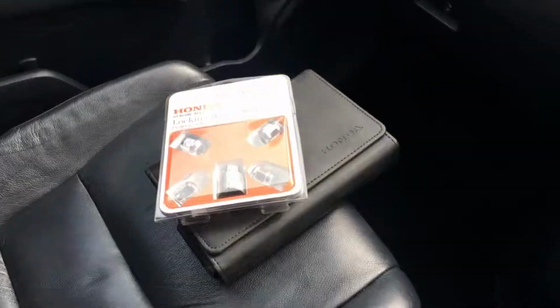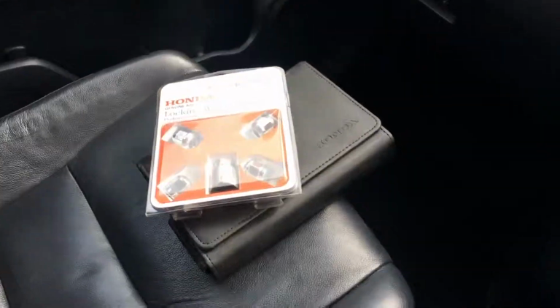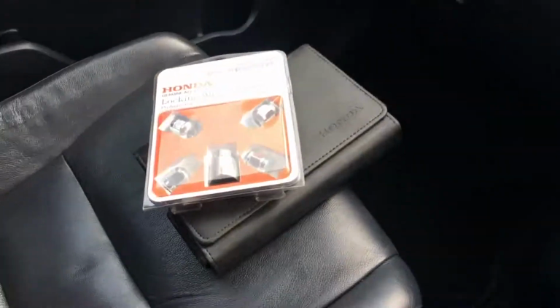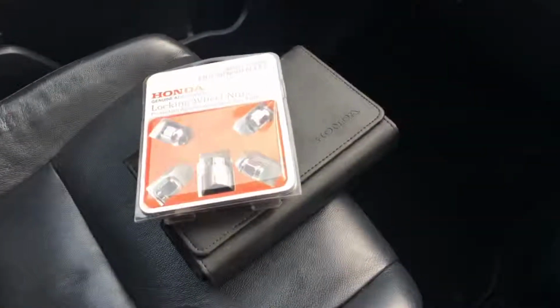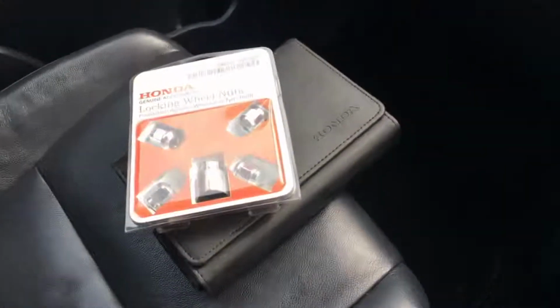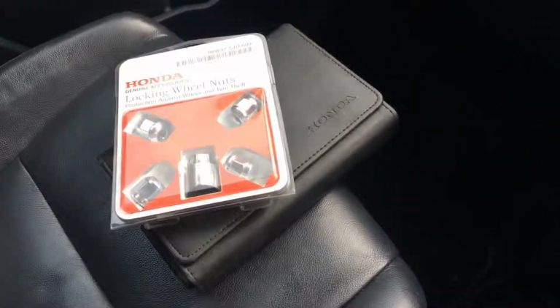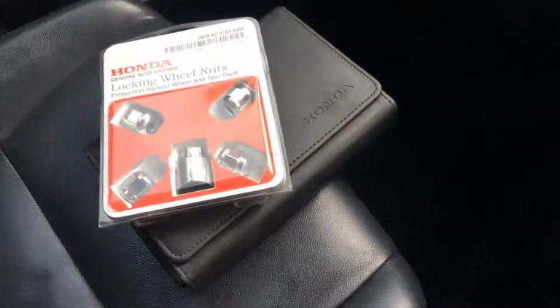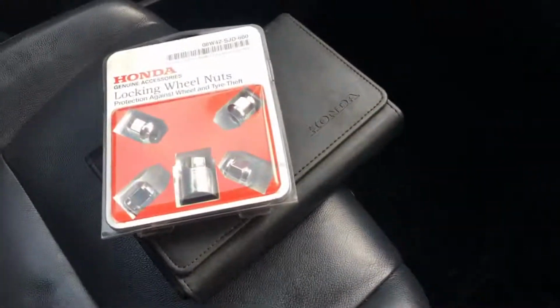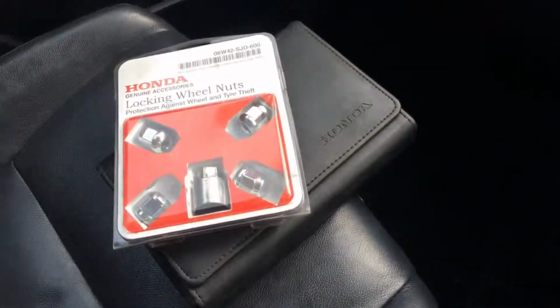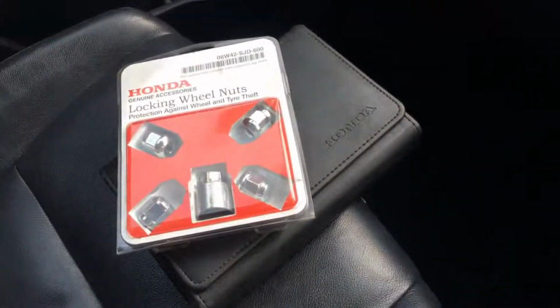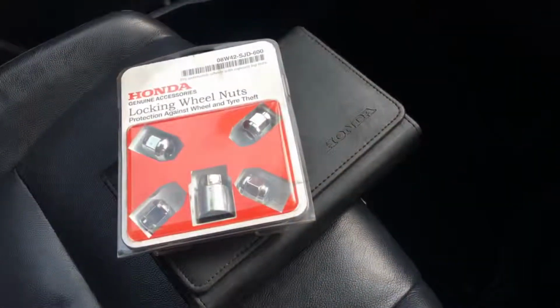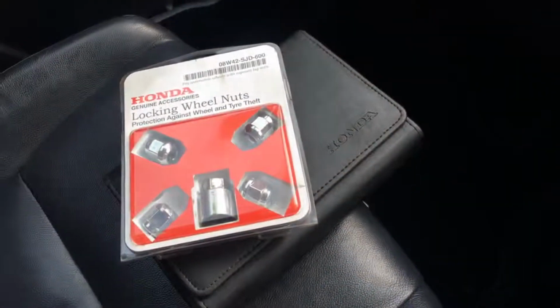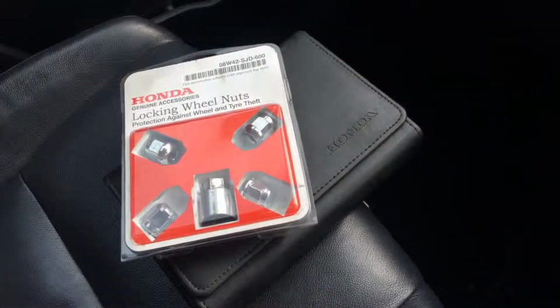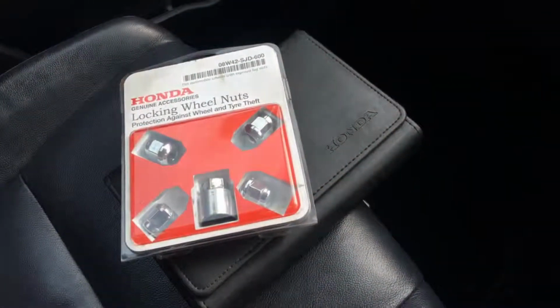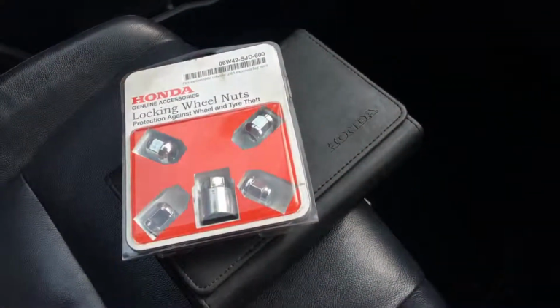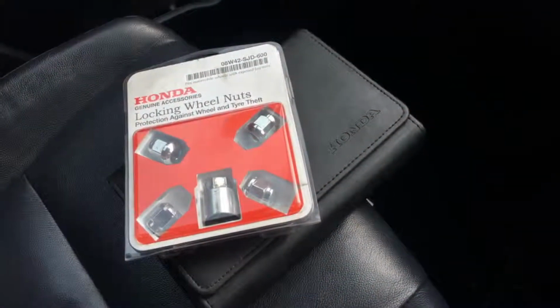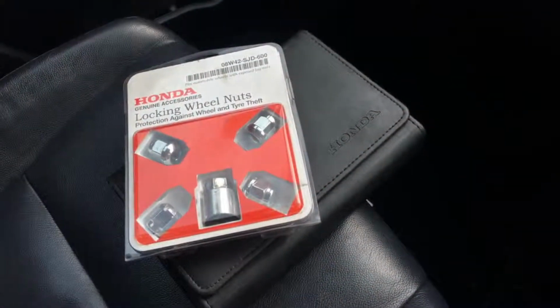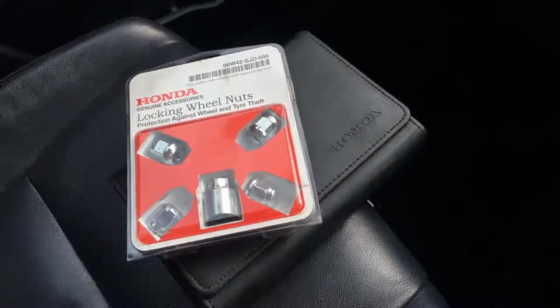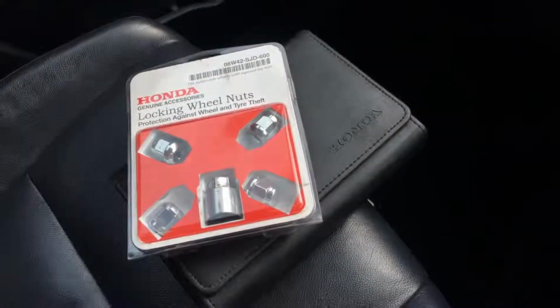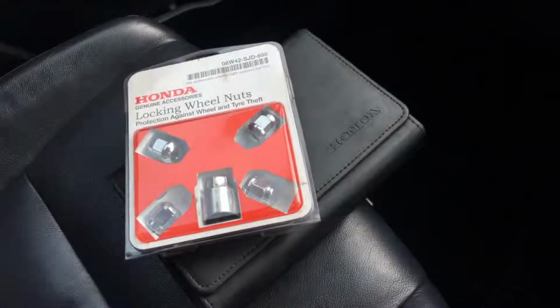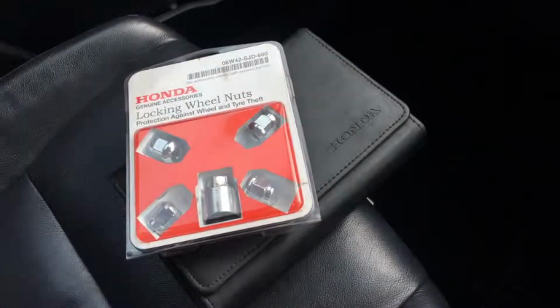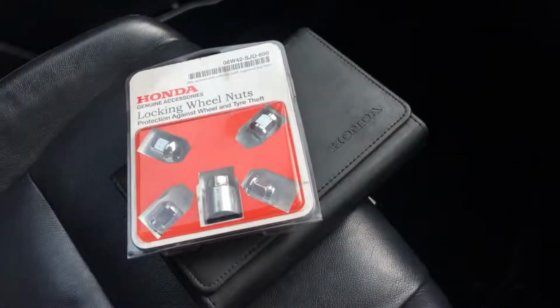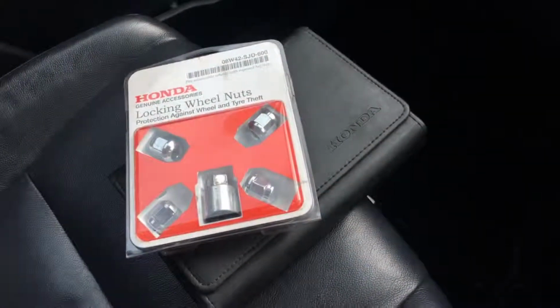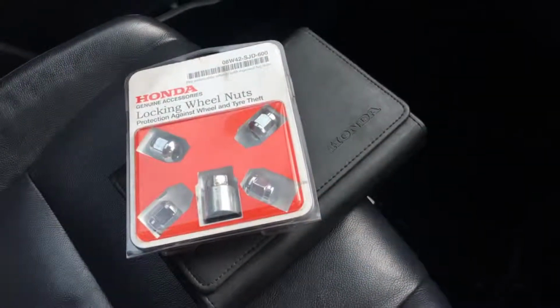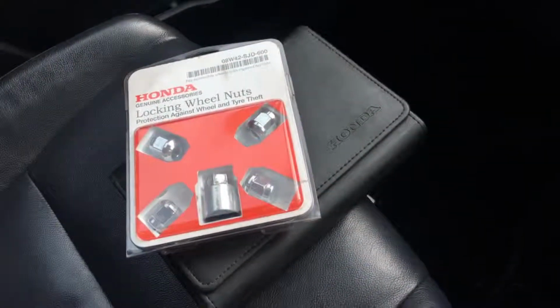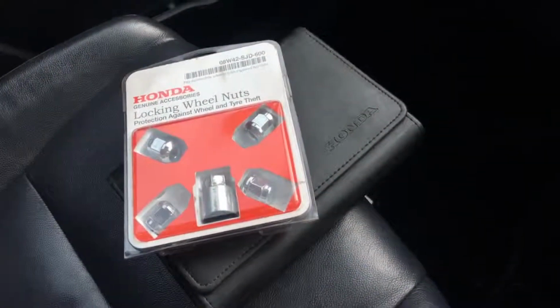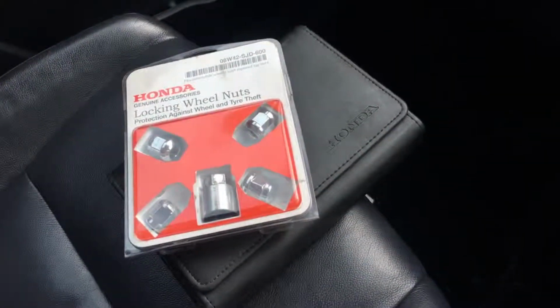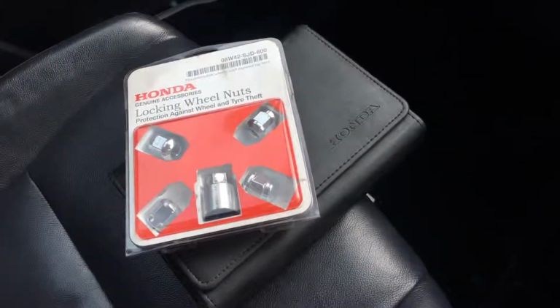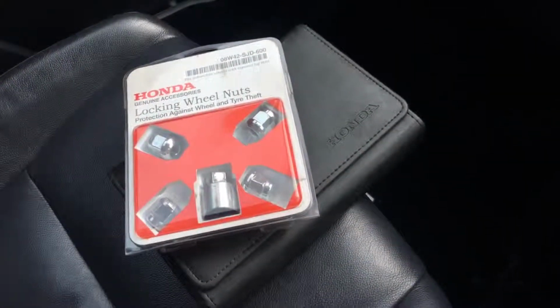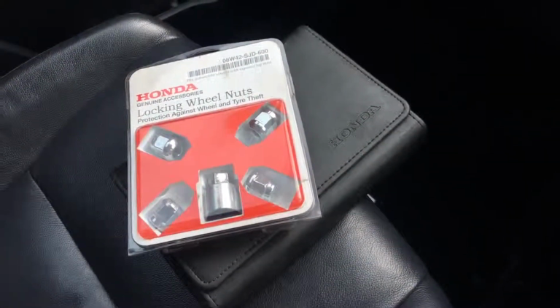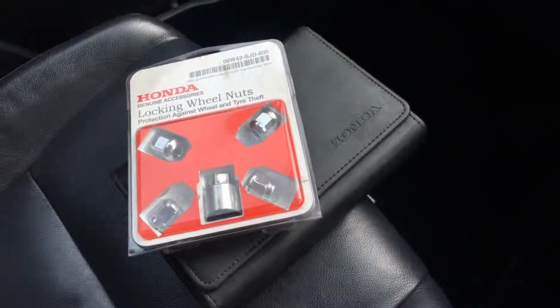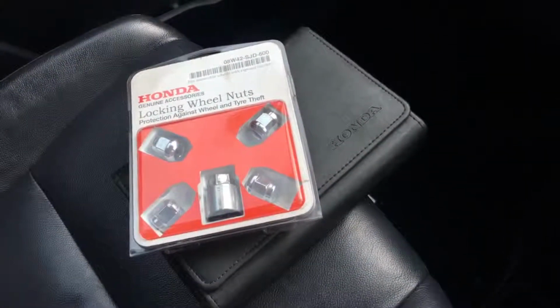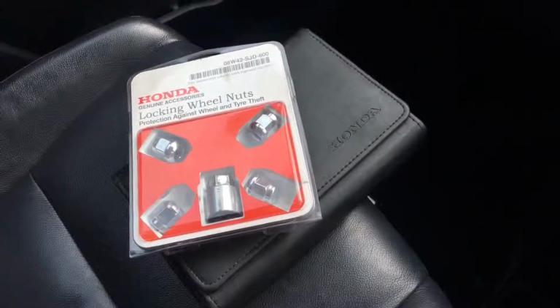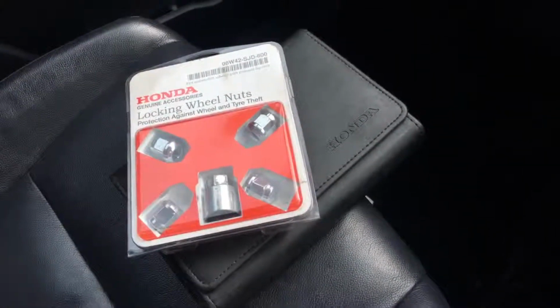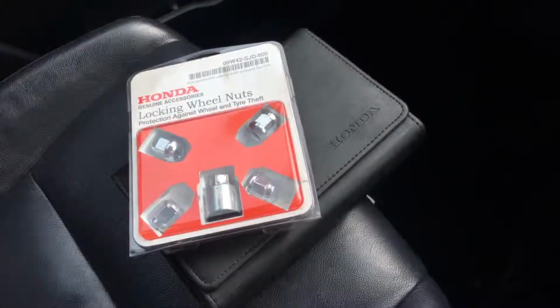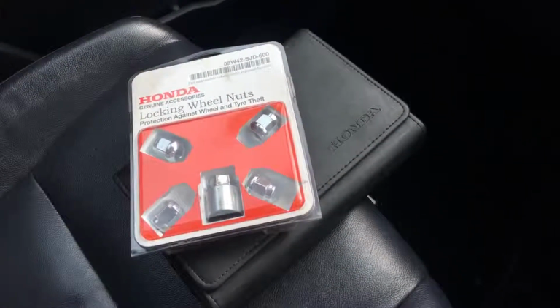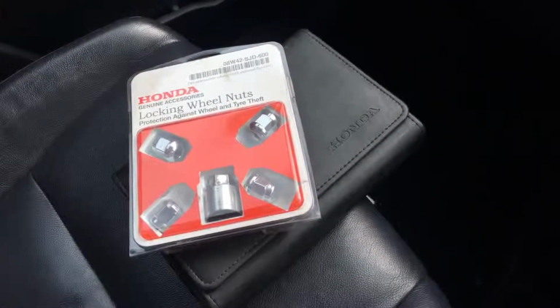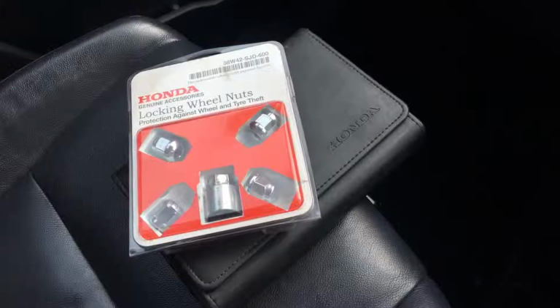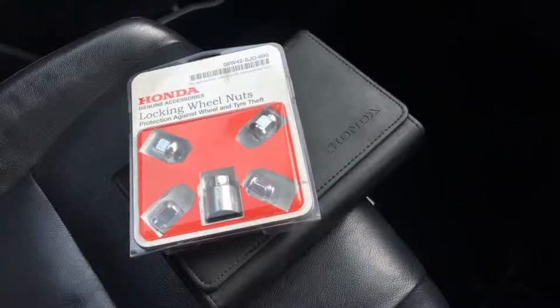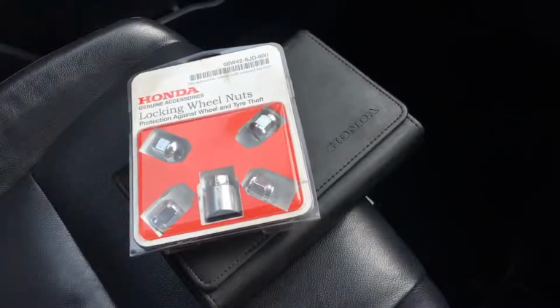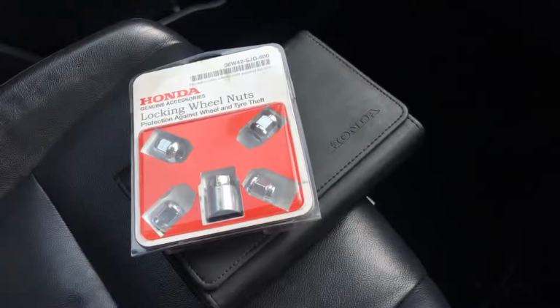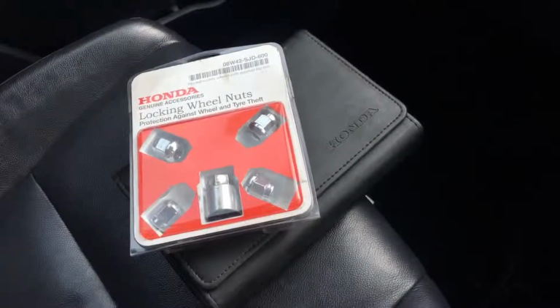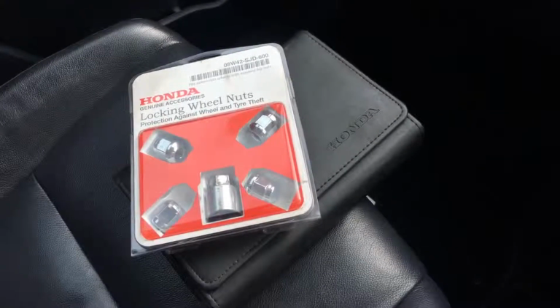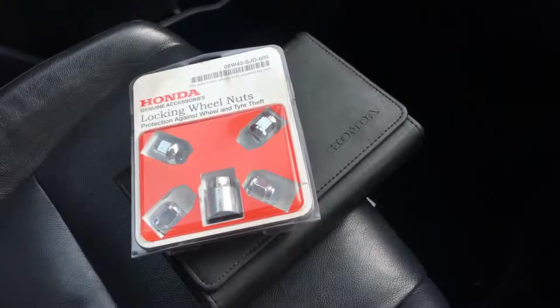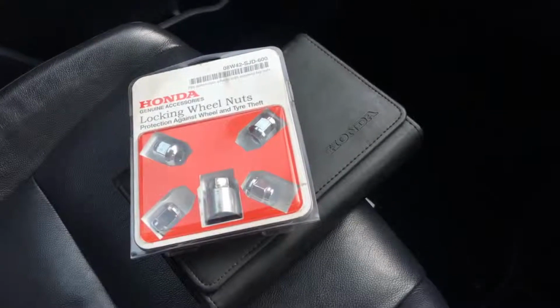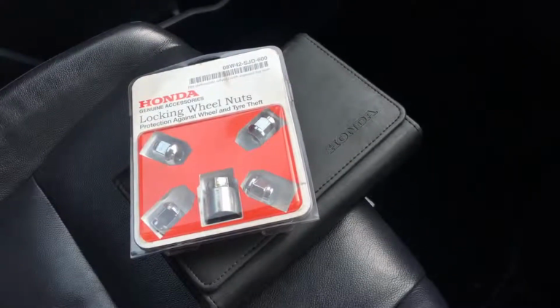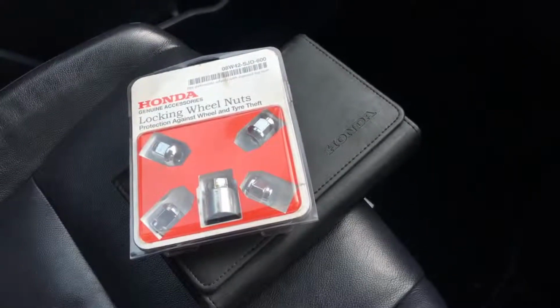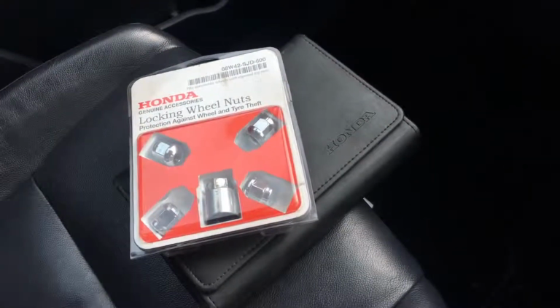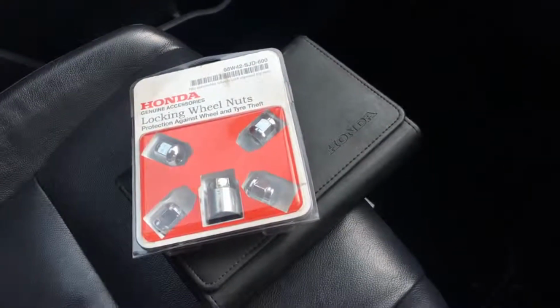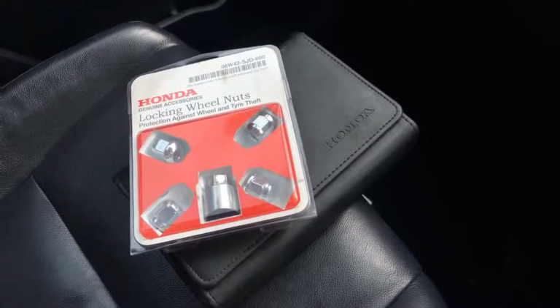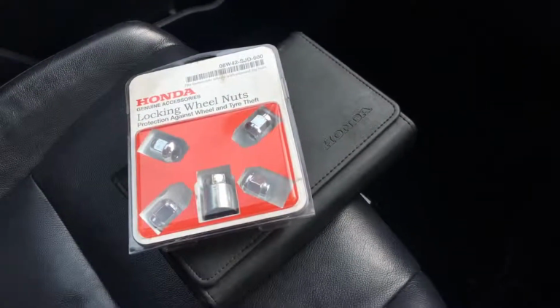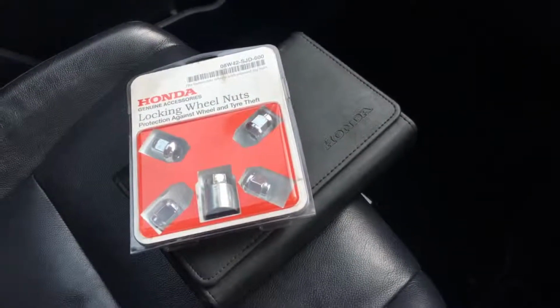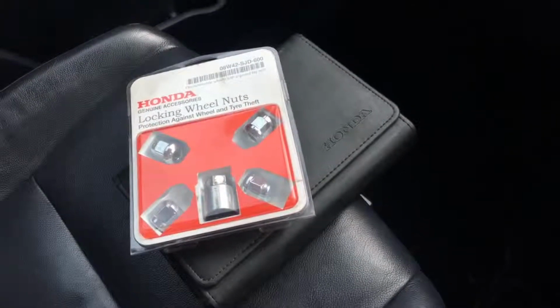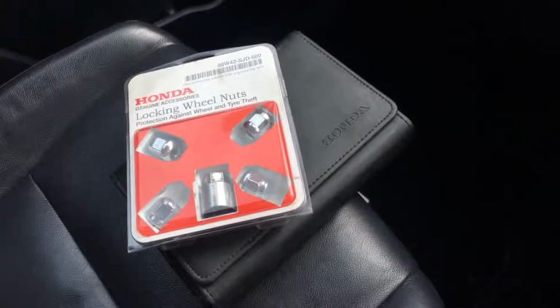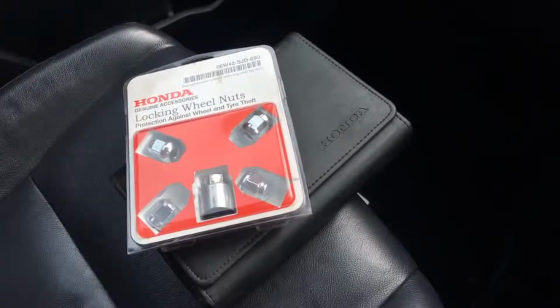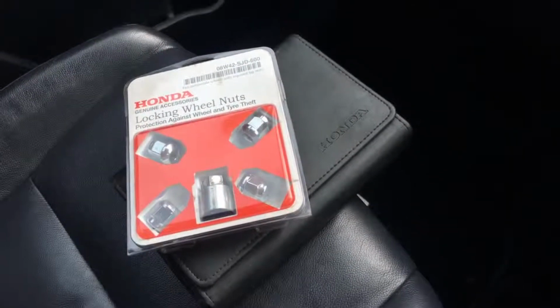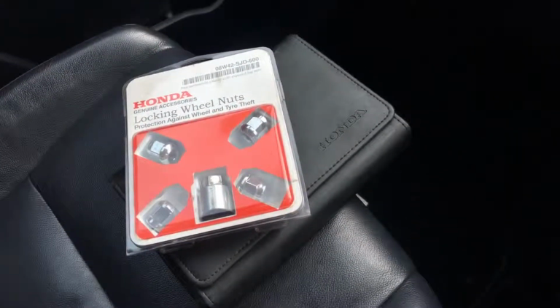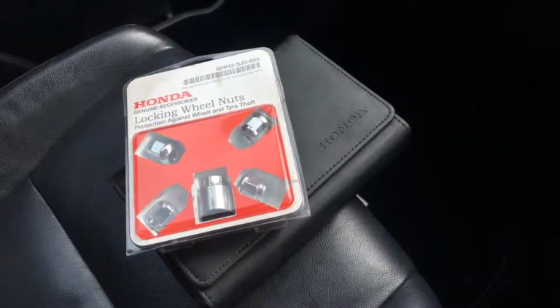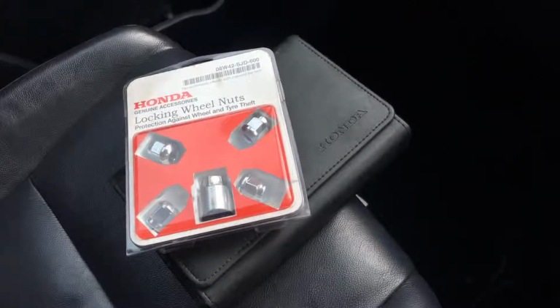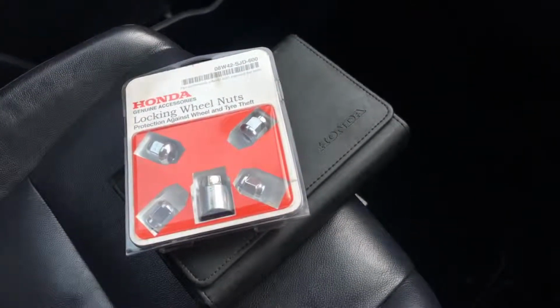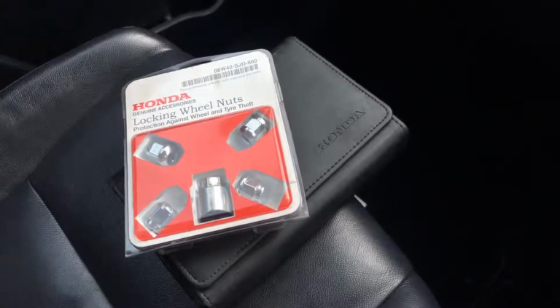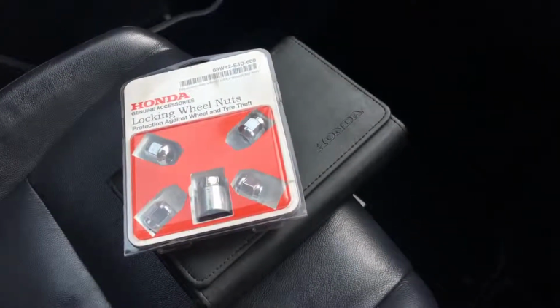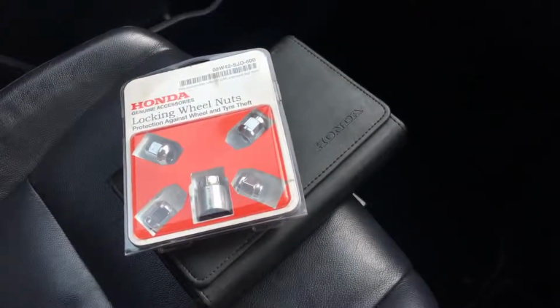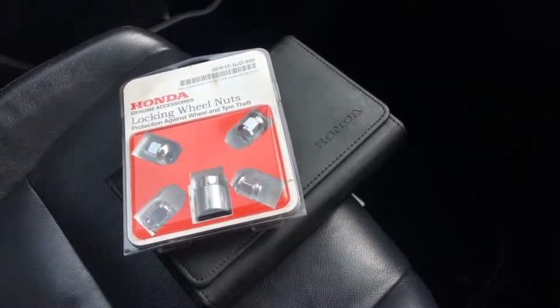Over here are the electric window switches and mirror switches, including power folding — pressing the button shows they all work exactly as they should. Finally, the car comes with a full owner's manual pack and the original locking wheel nut set that came with the car from new.